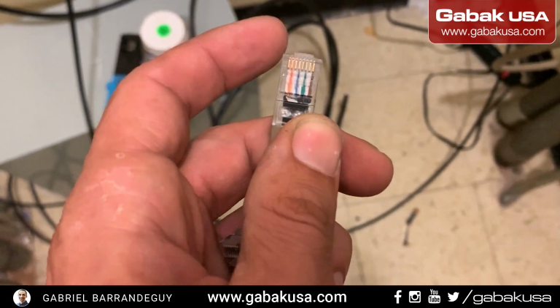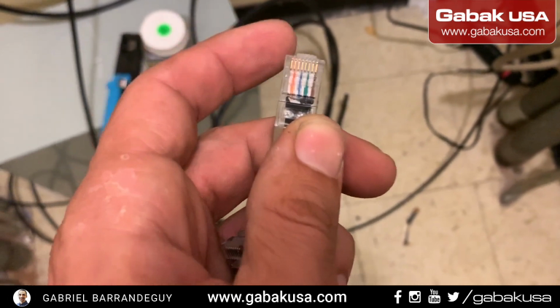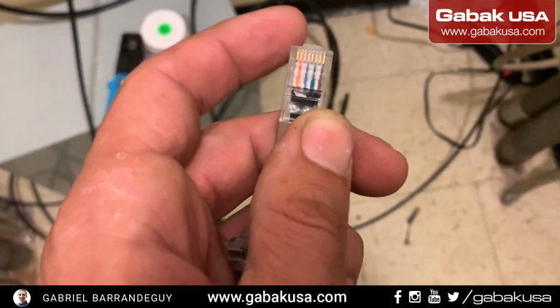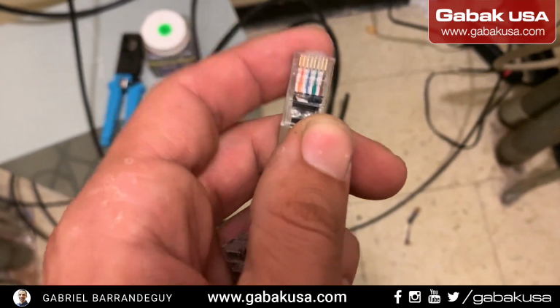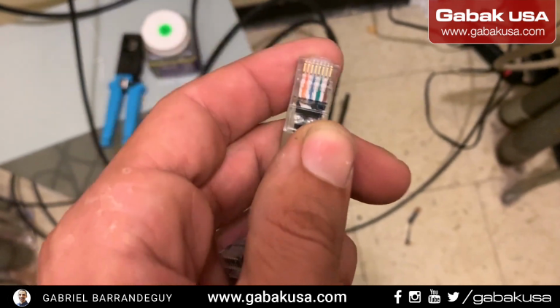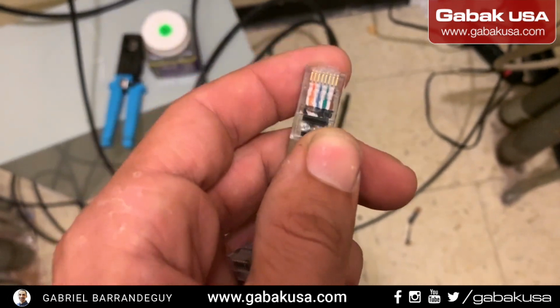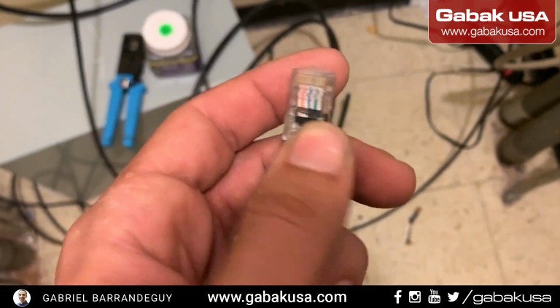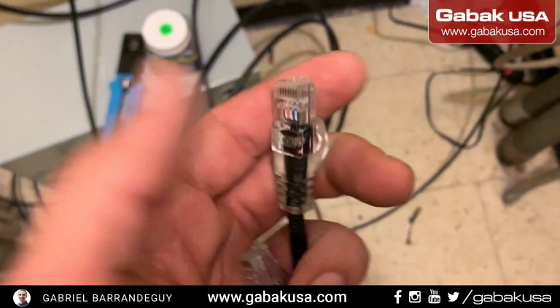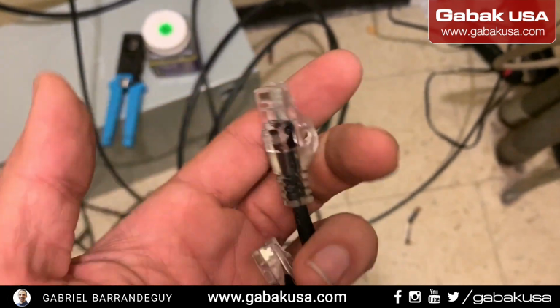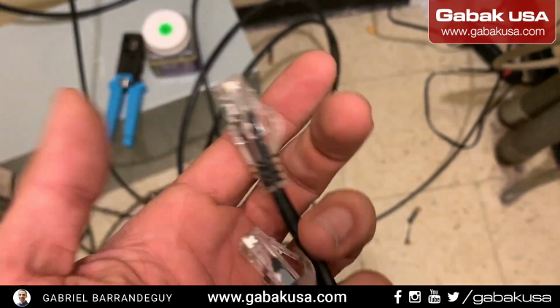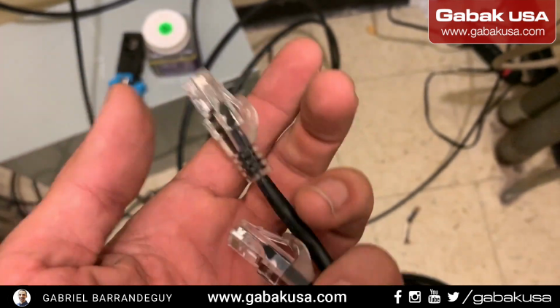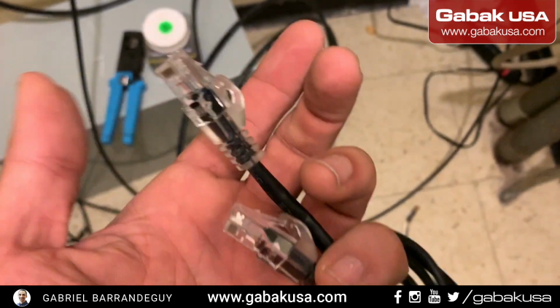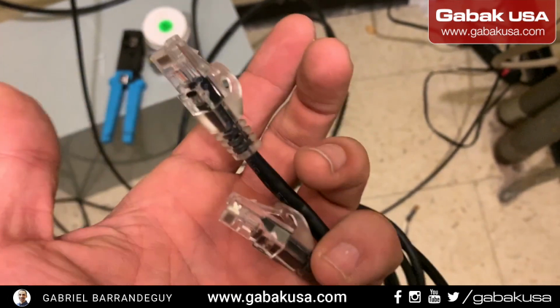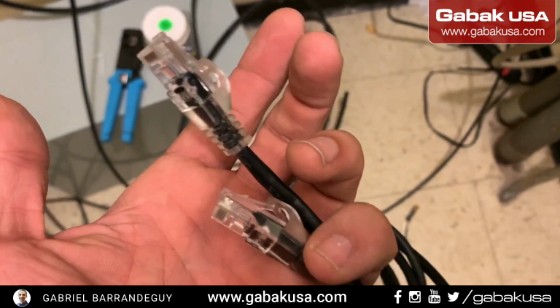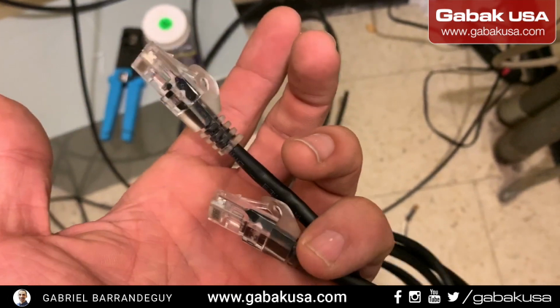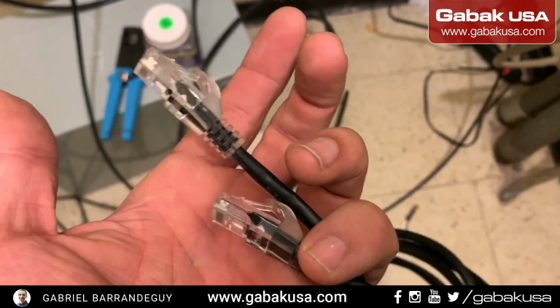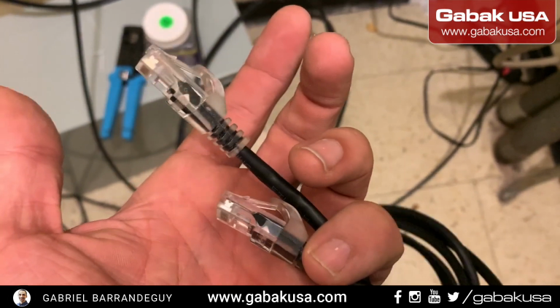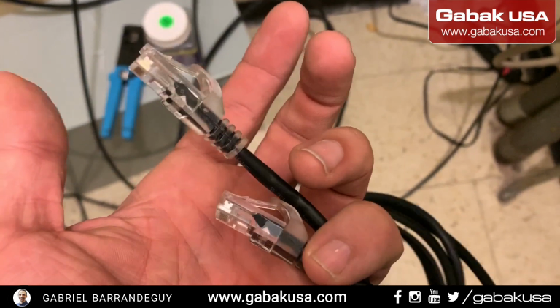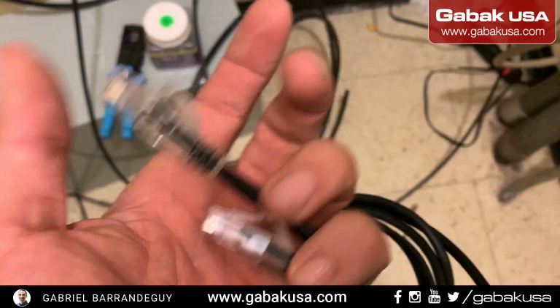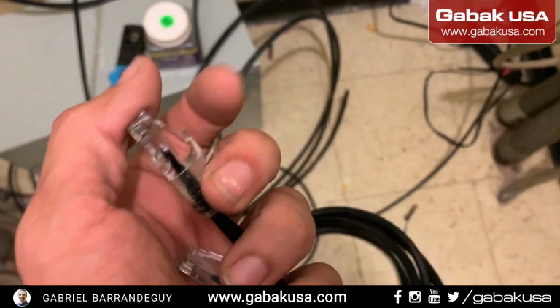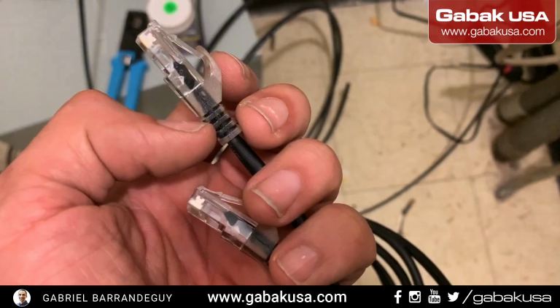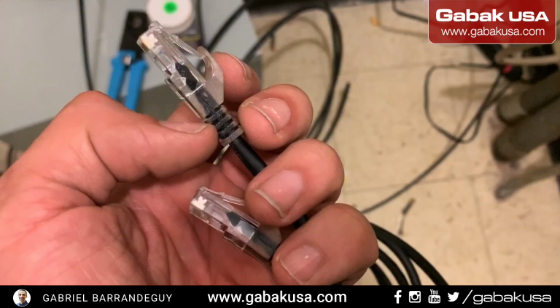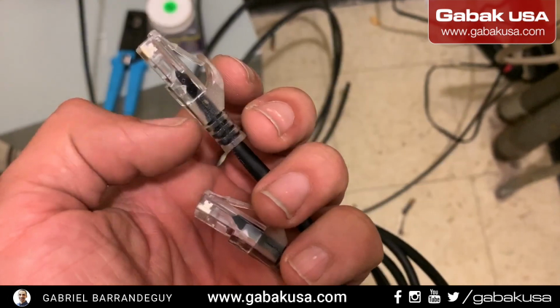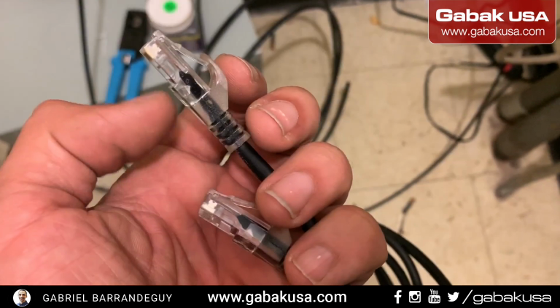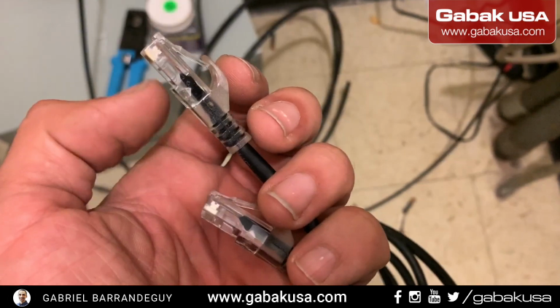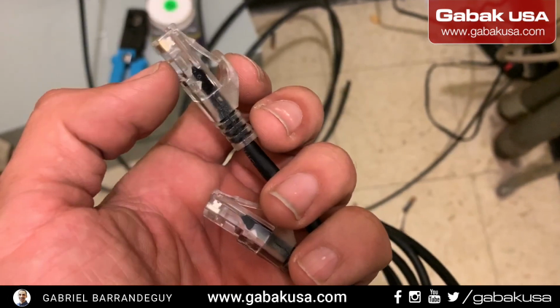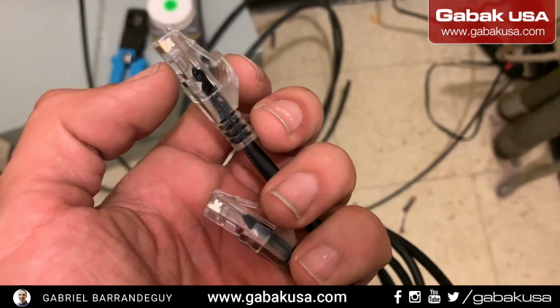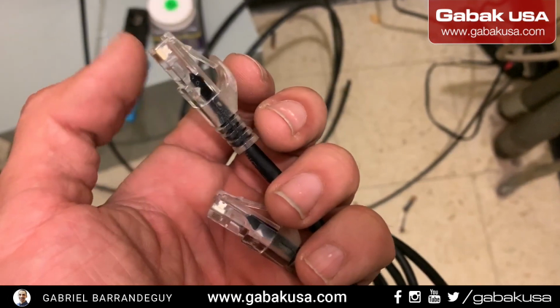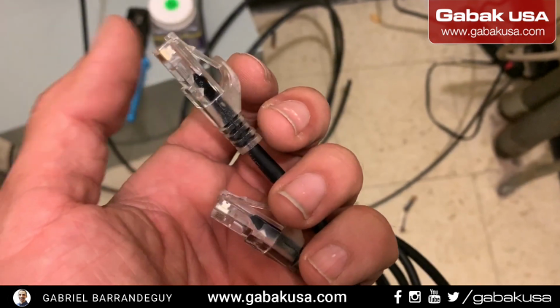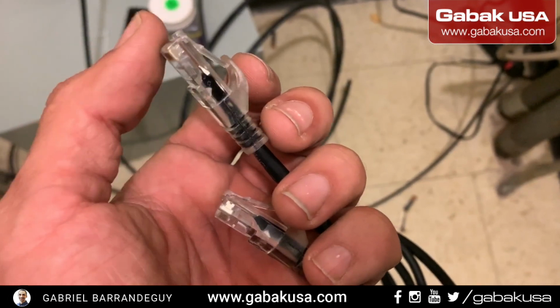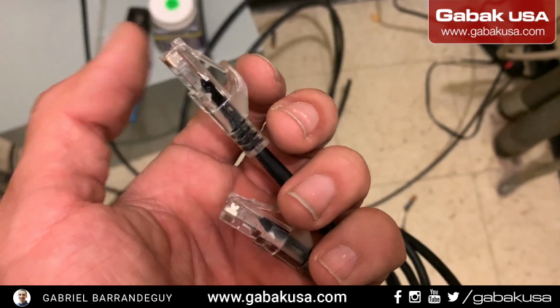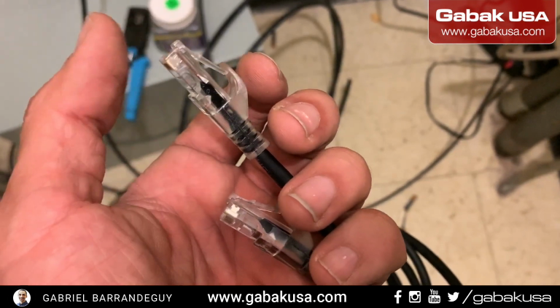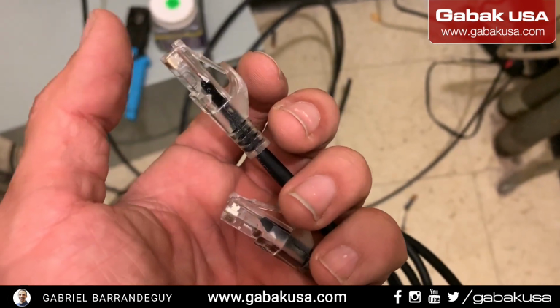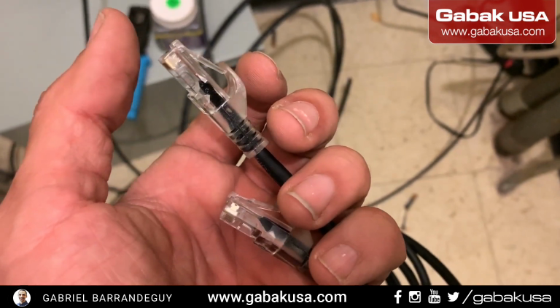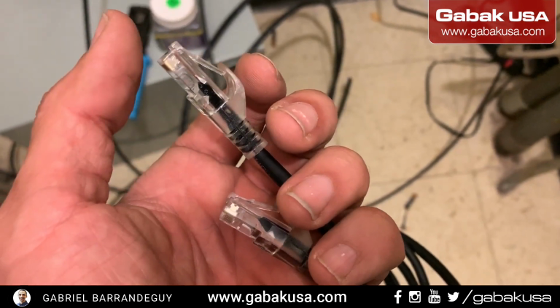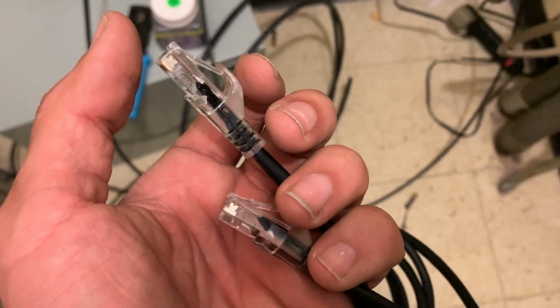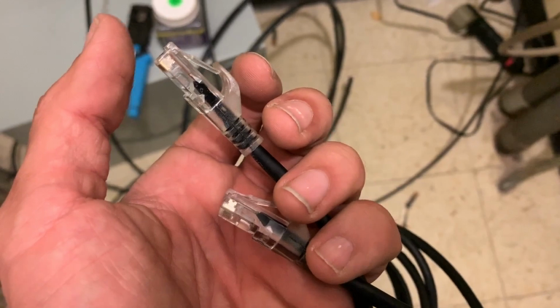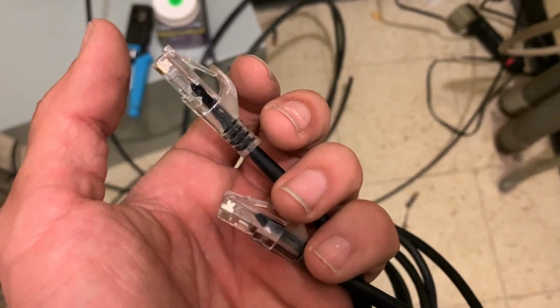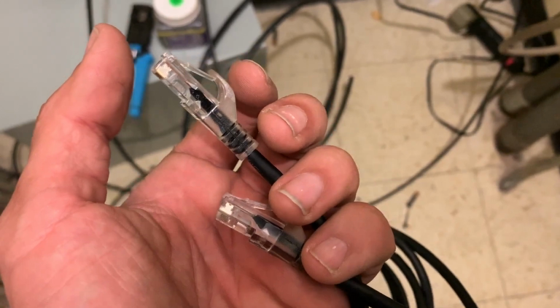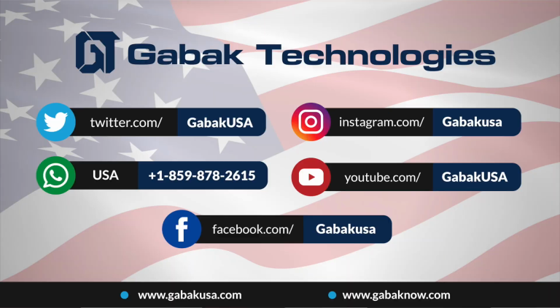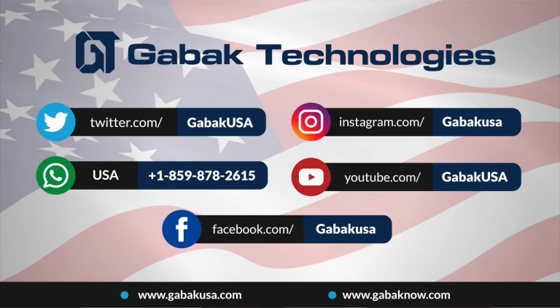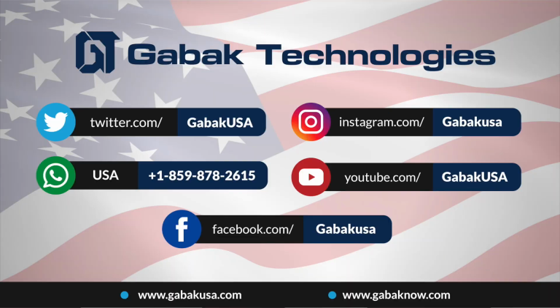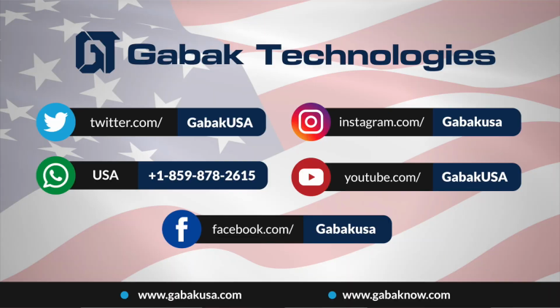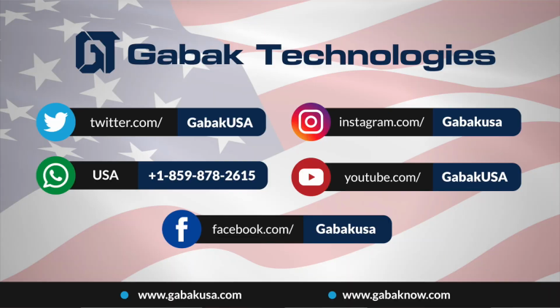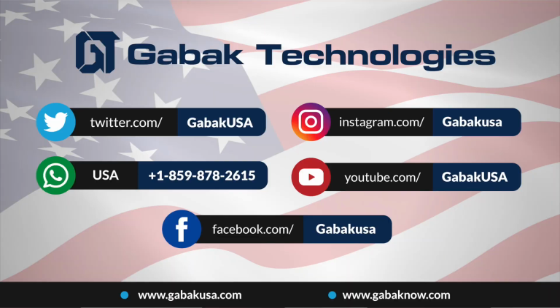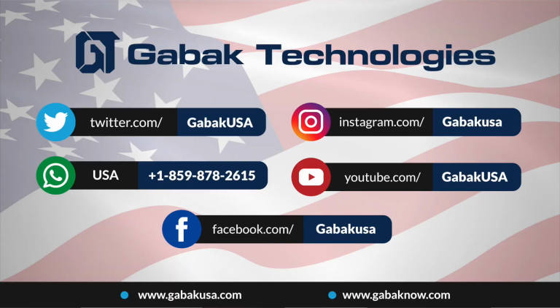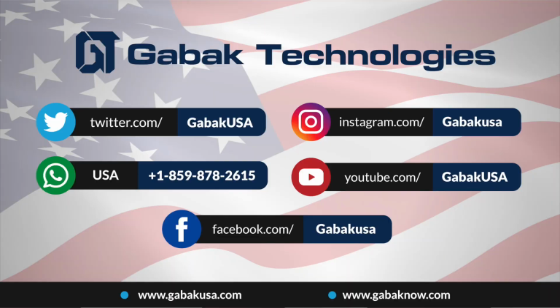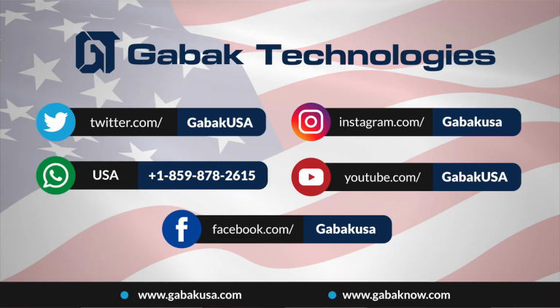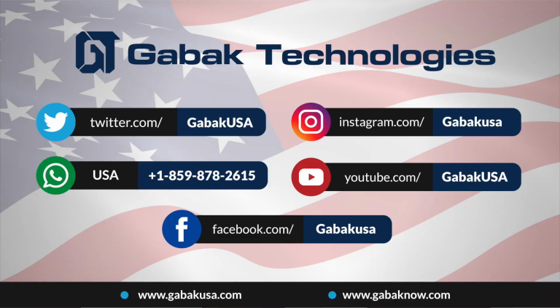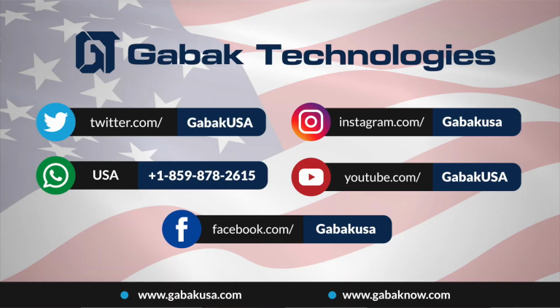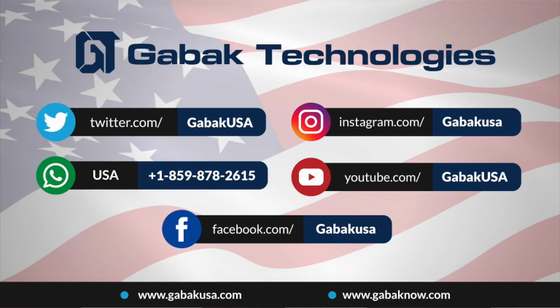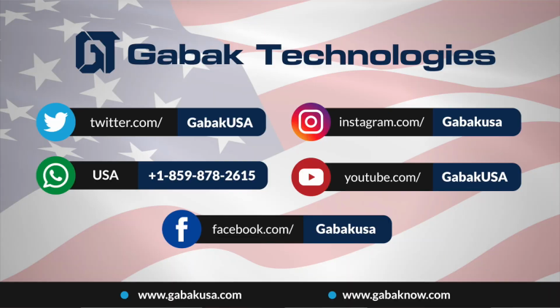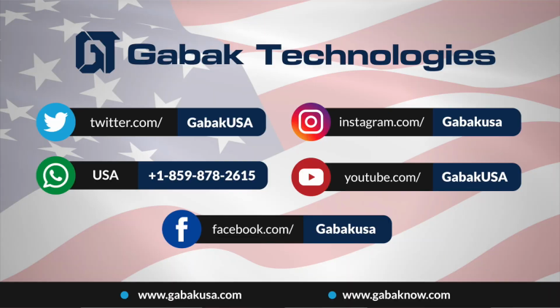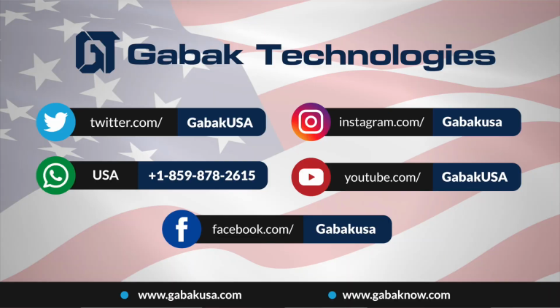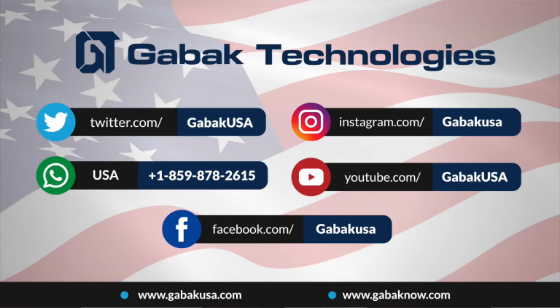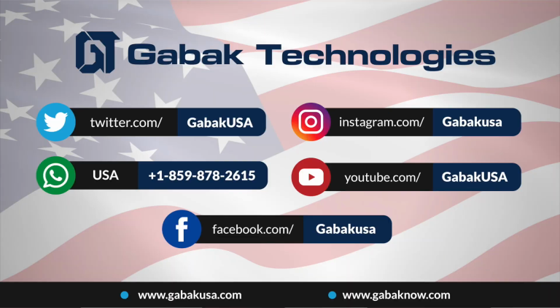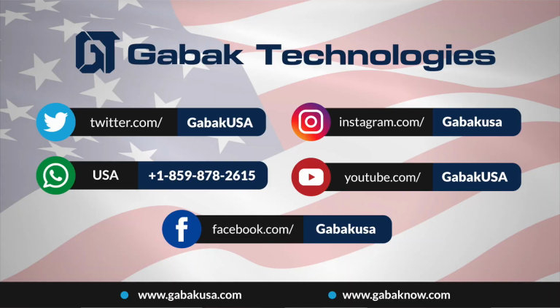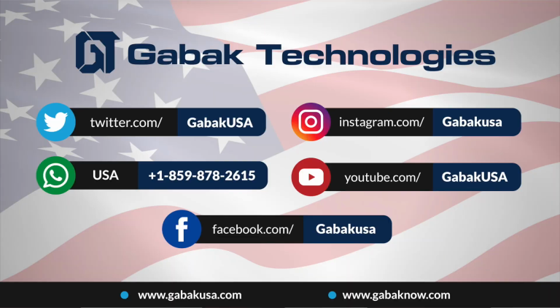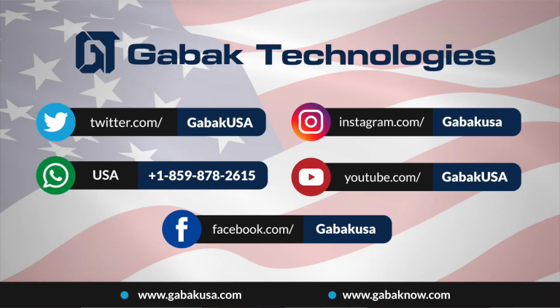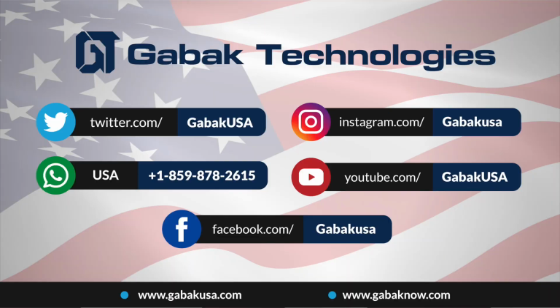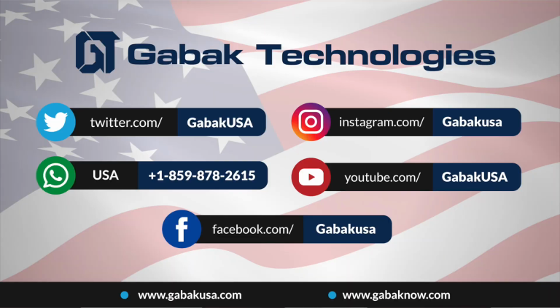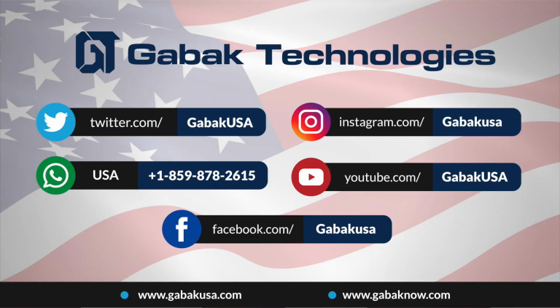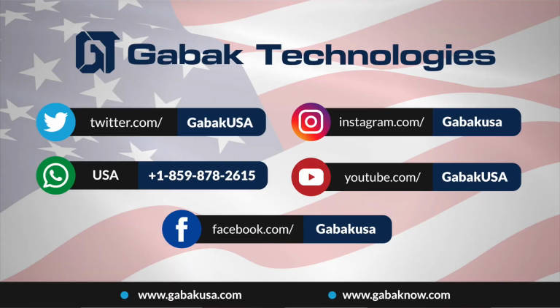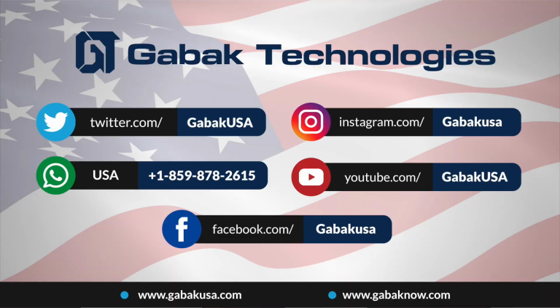I have another video about that. If you want, you can see how to build this type of RJ45 plugs. Thanks for watching, folks.